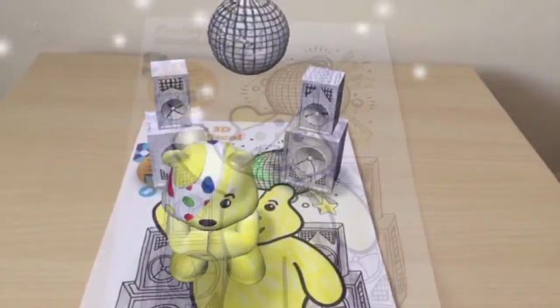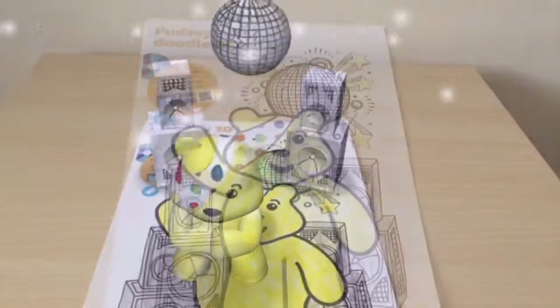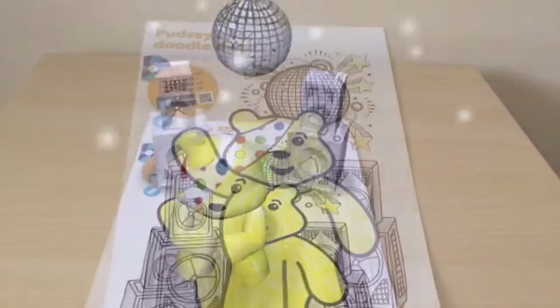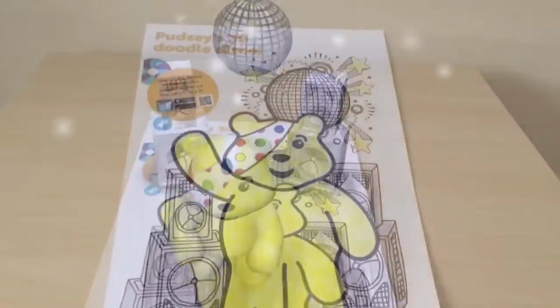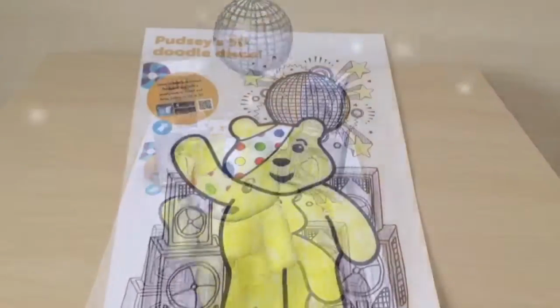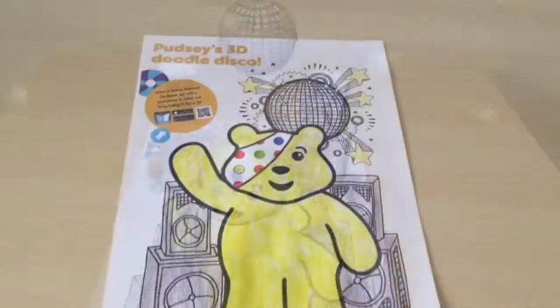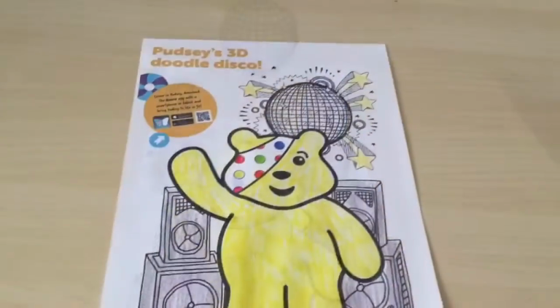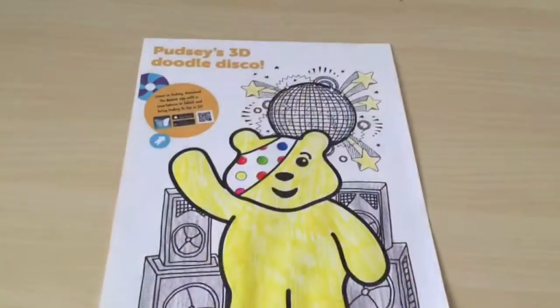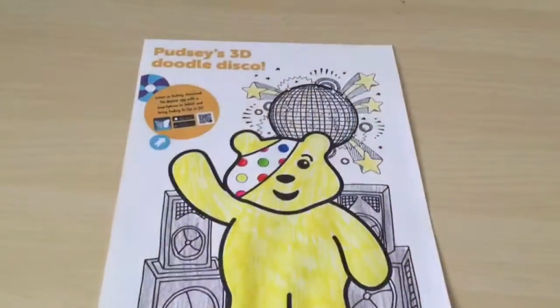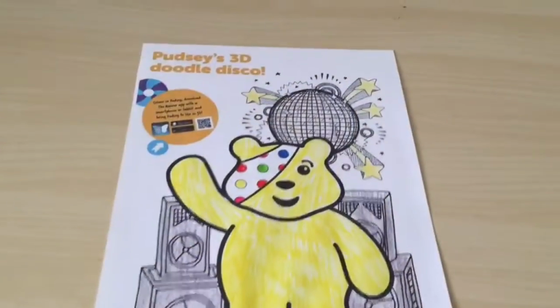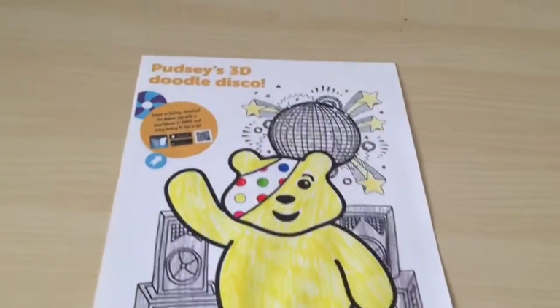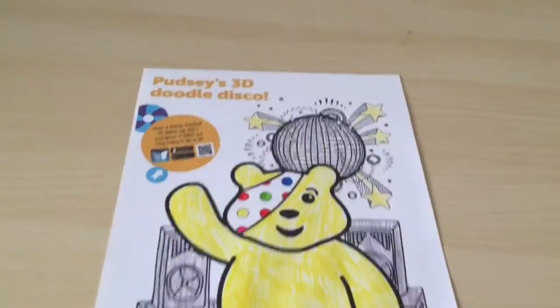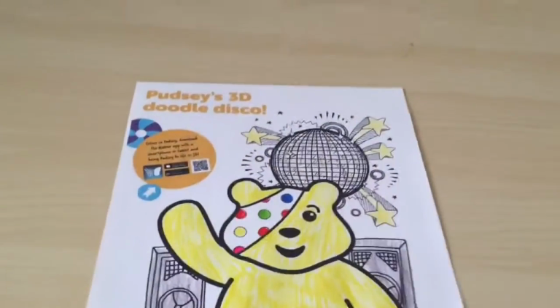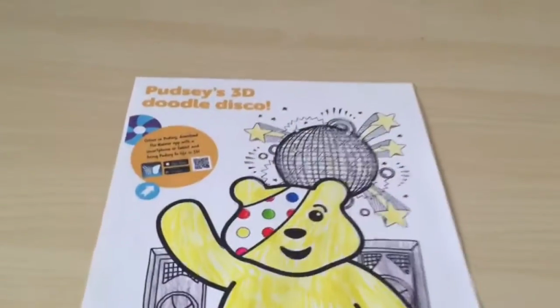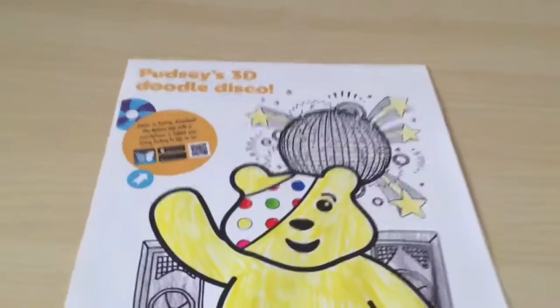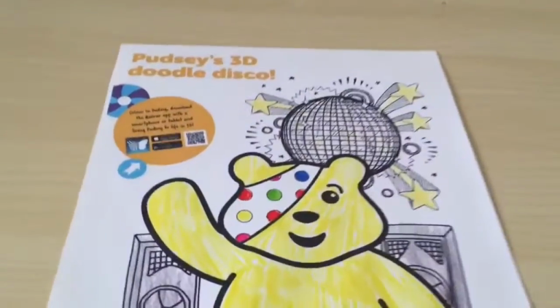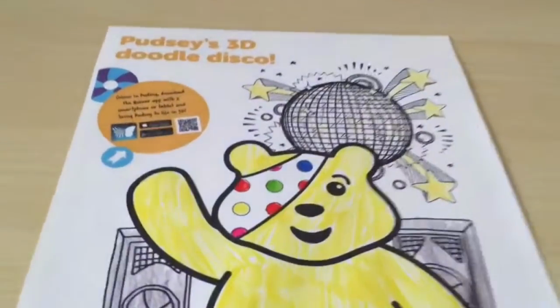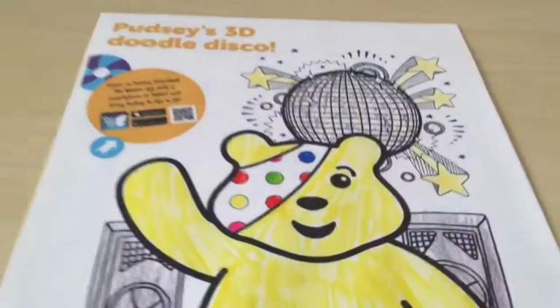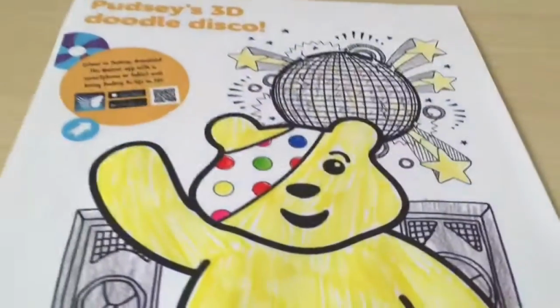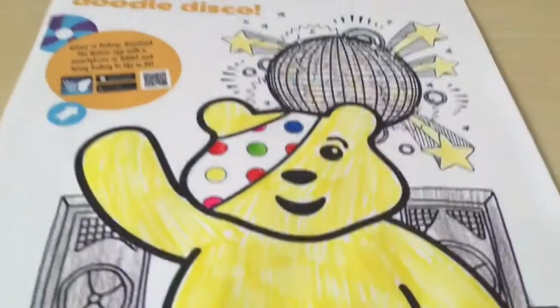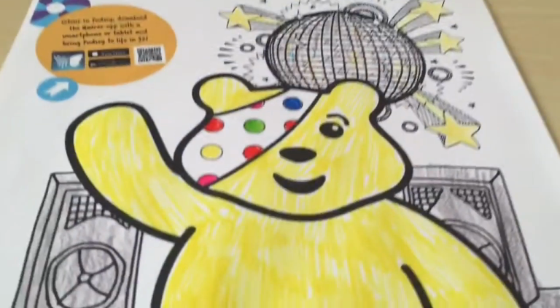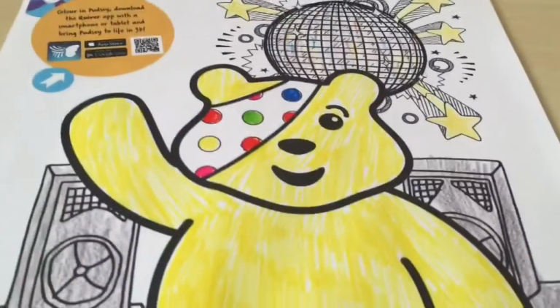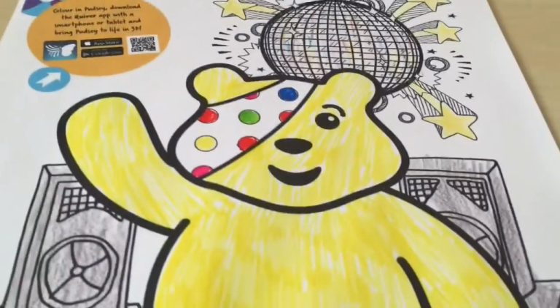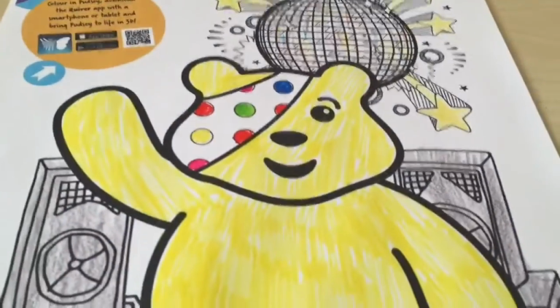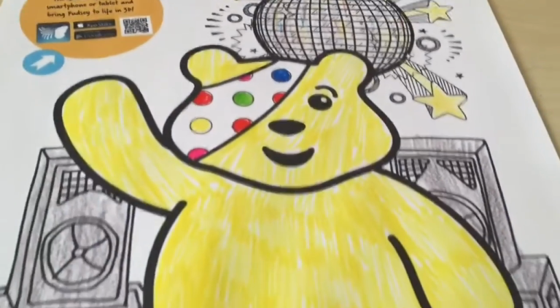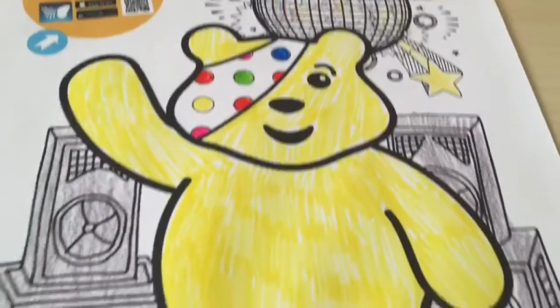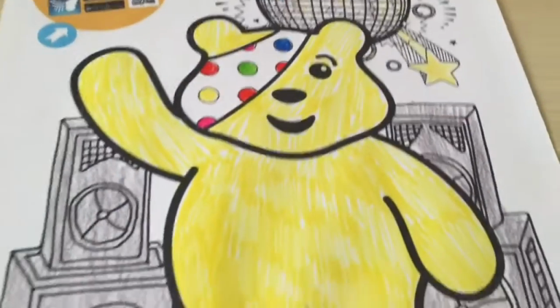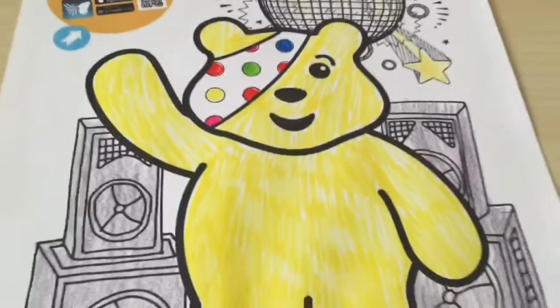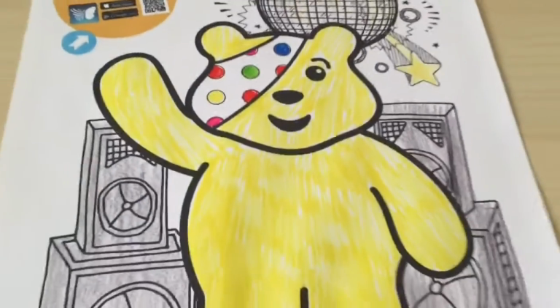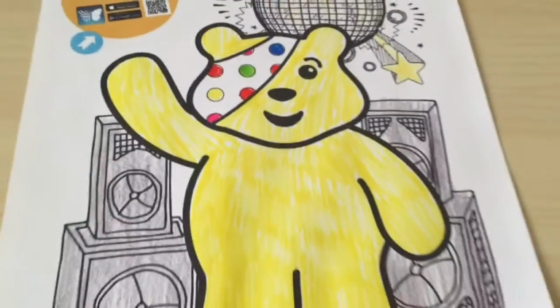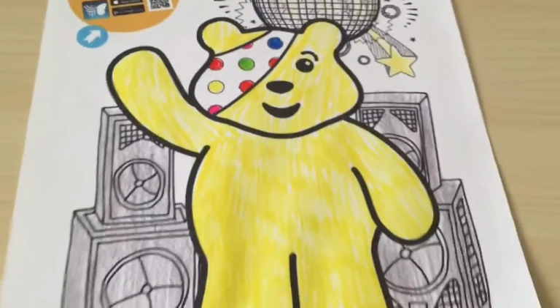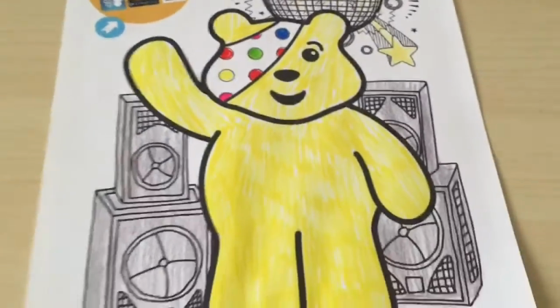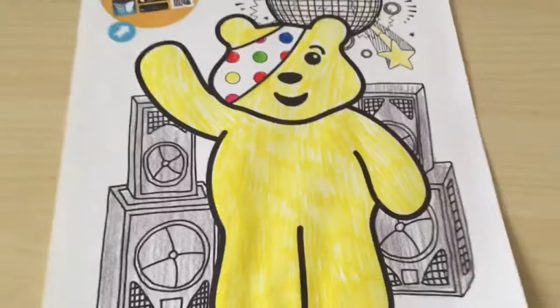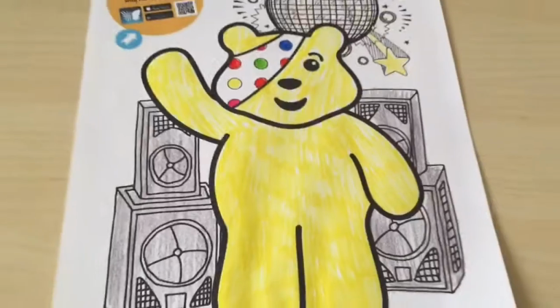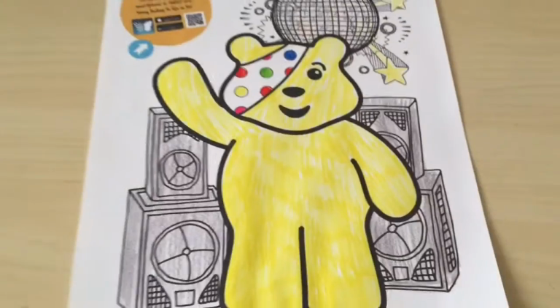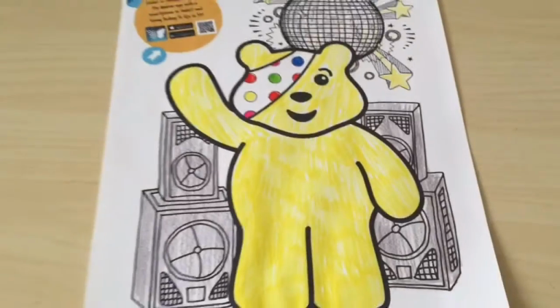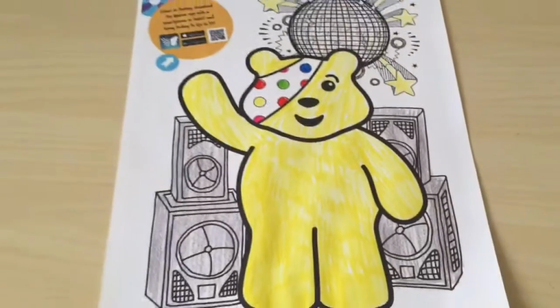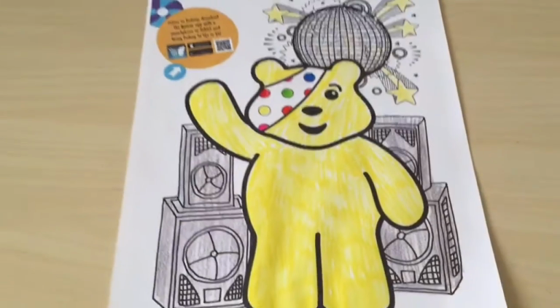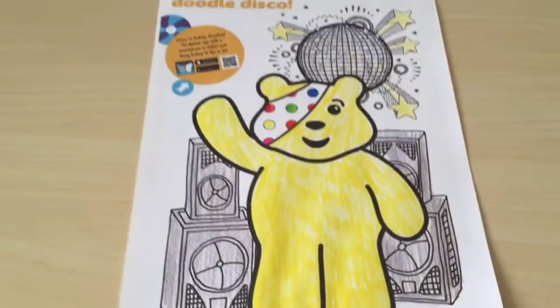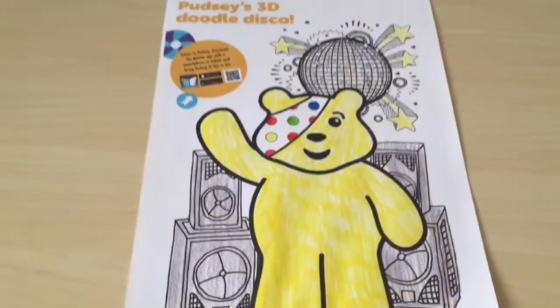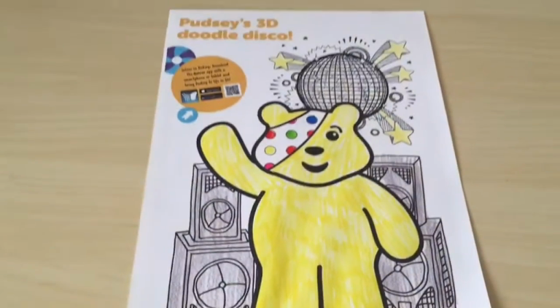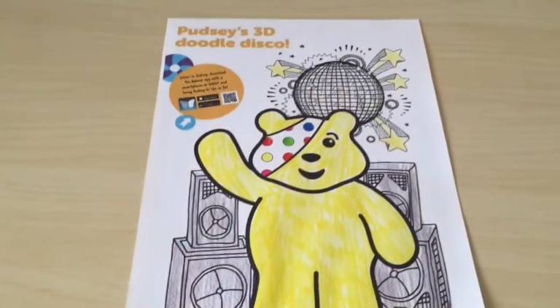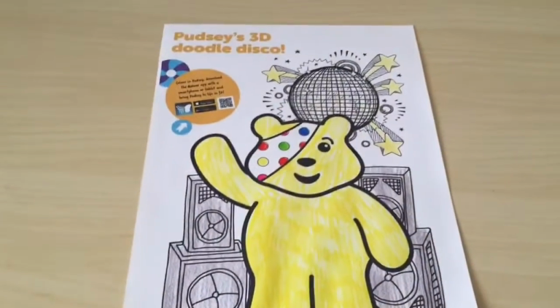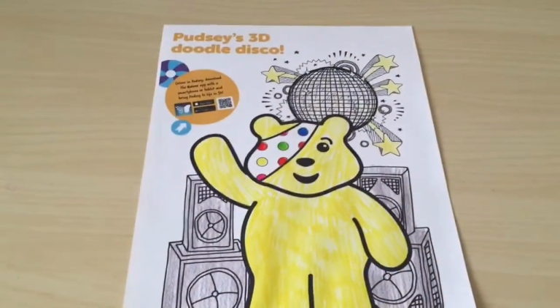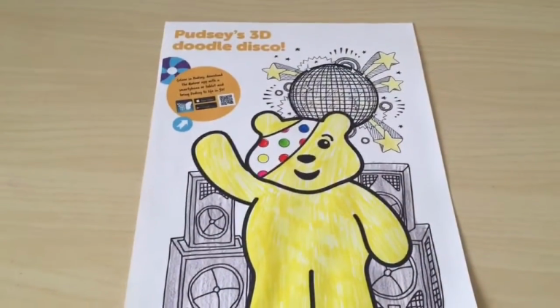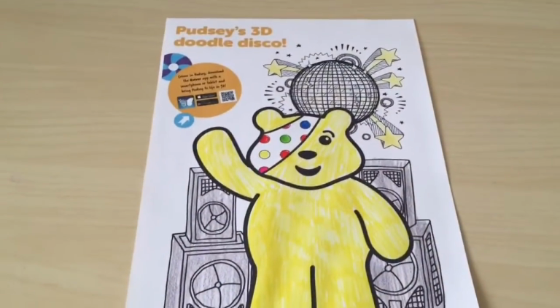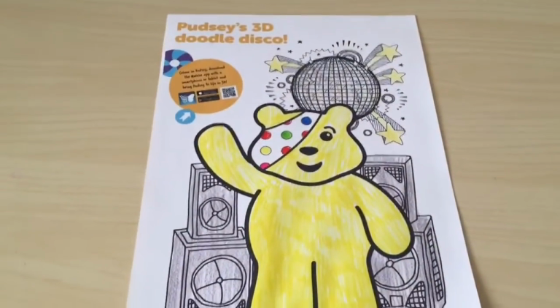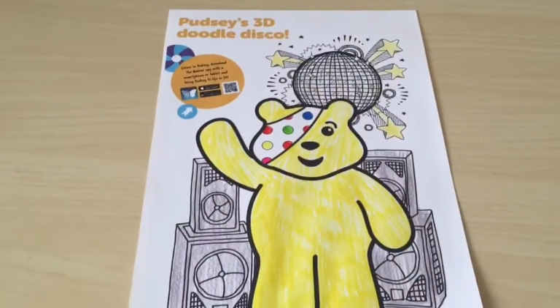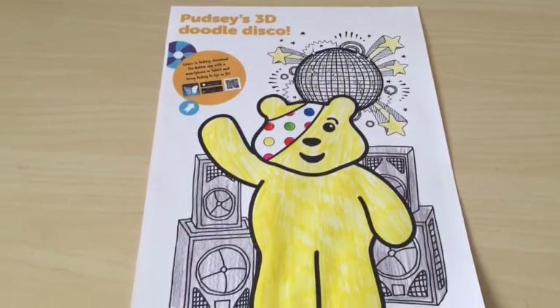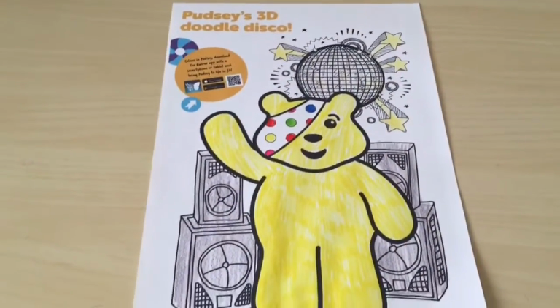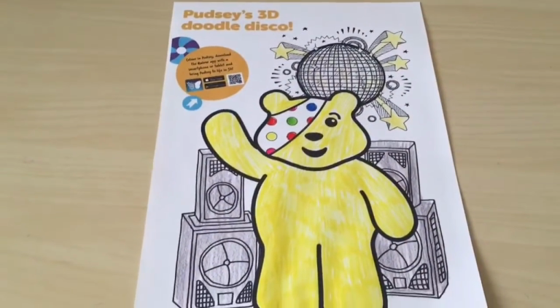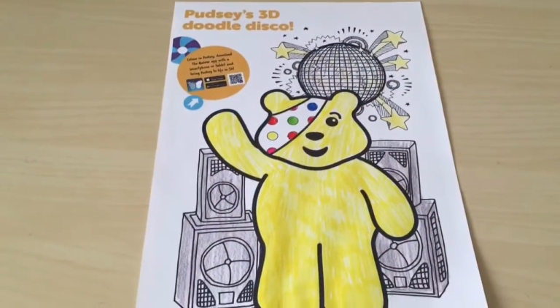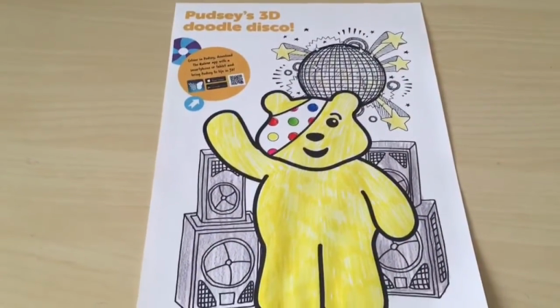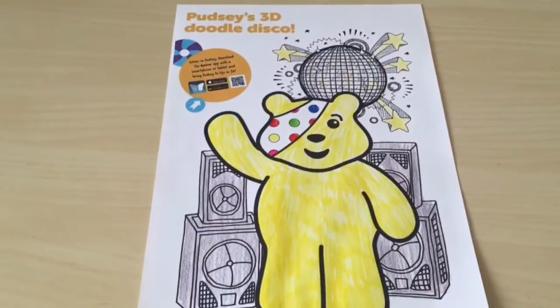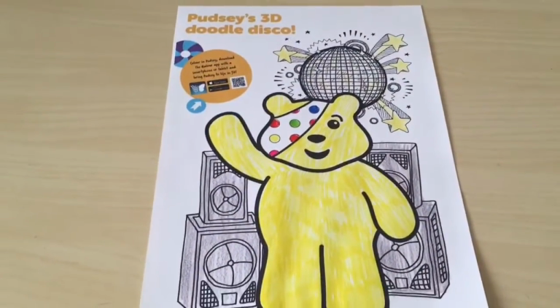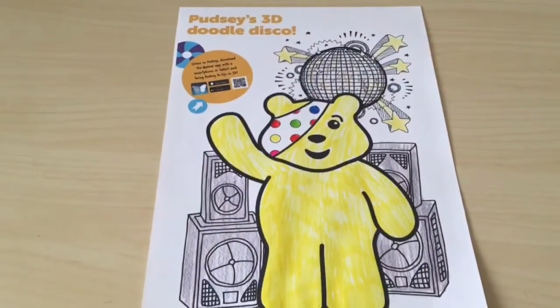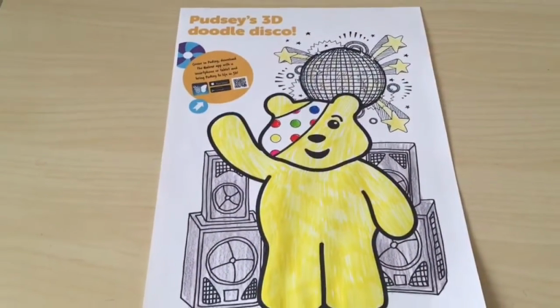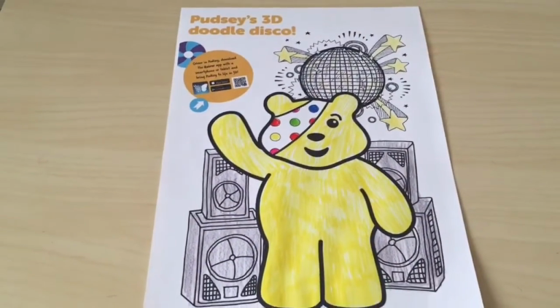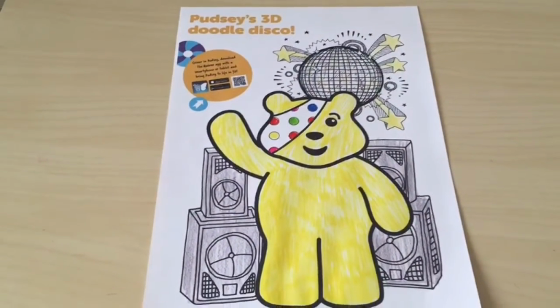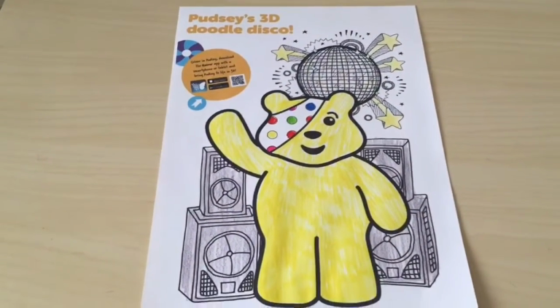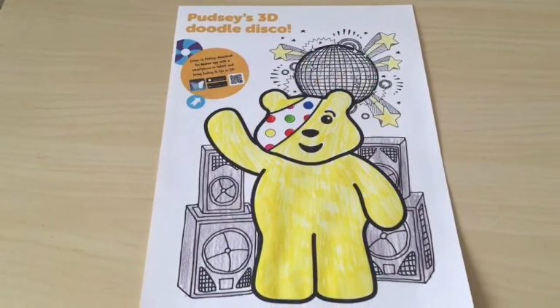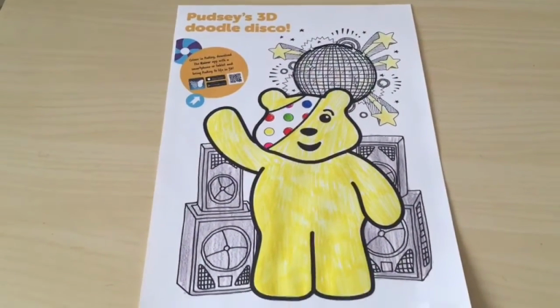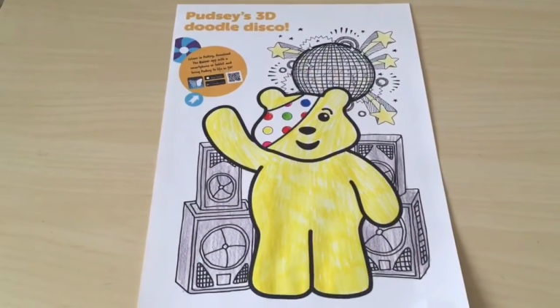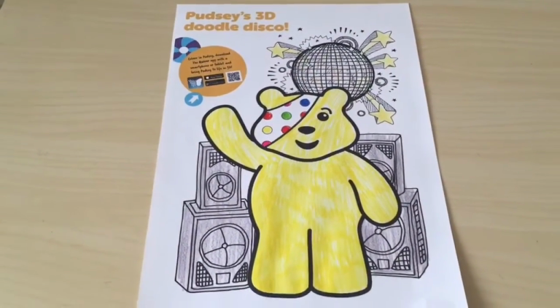I'm actually quite impressed with it, so I think this will be brought into the classroom tomorrow.